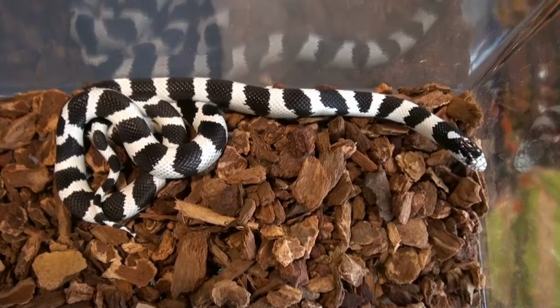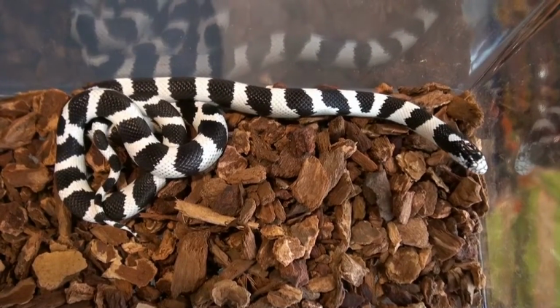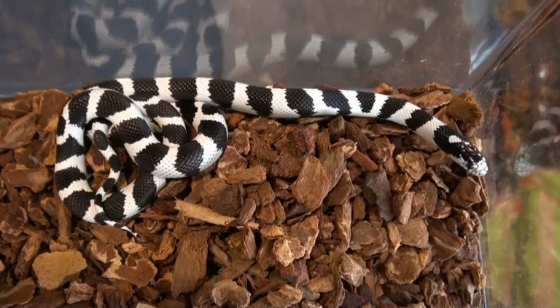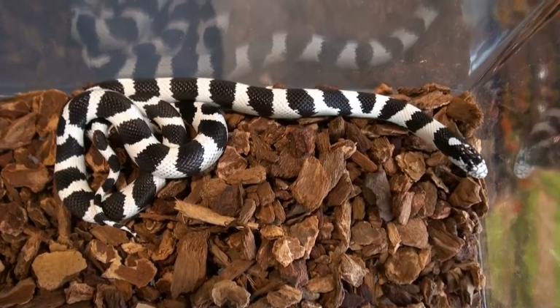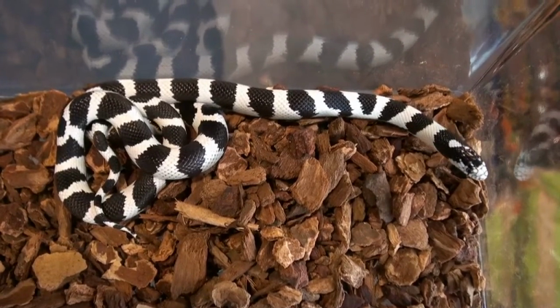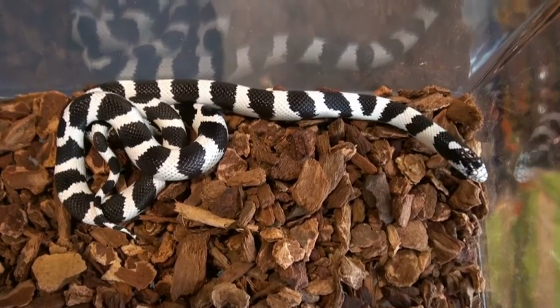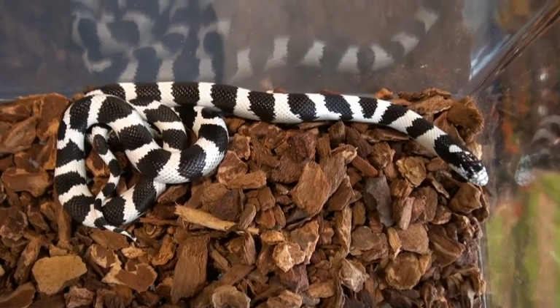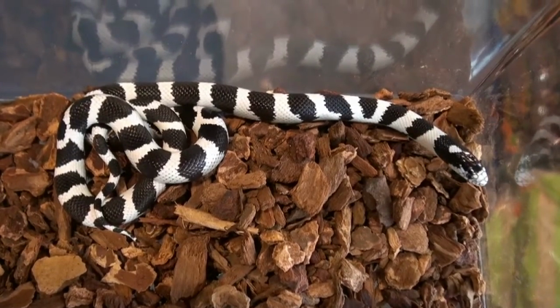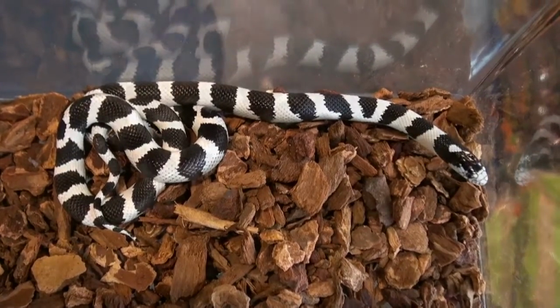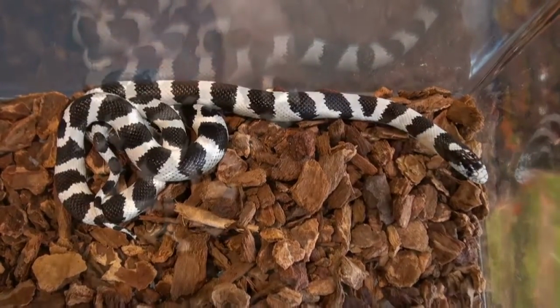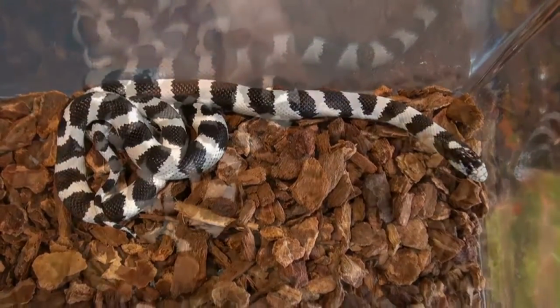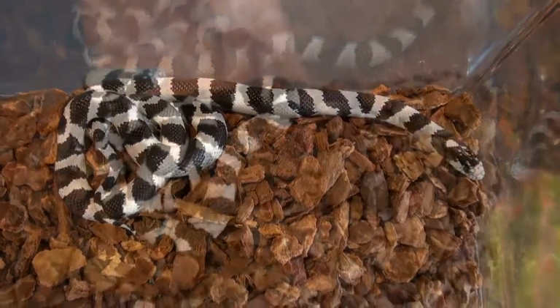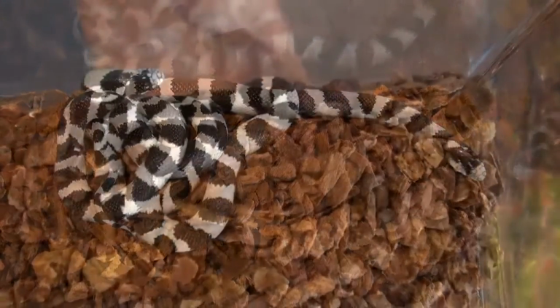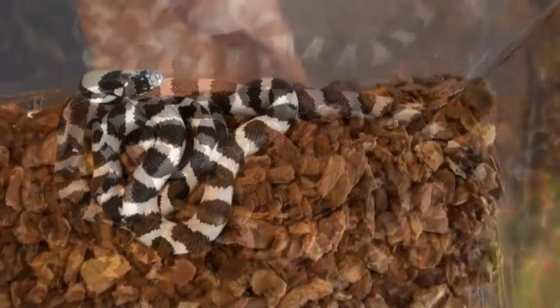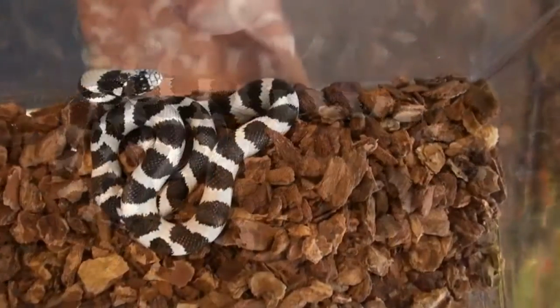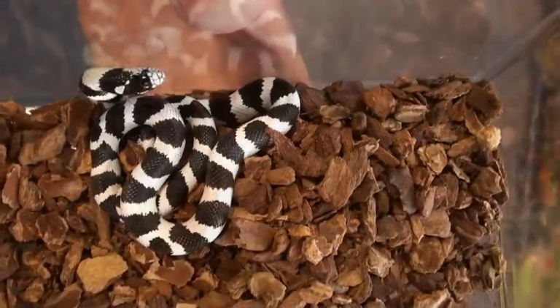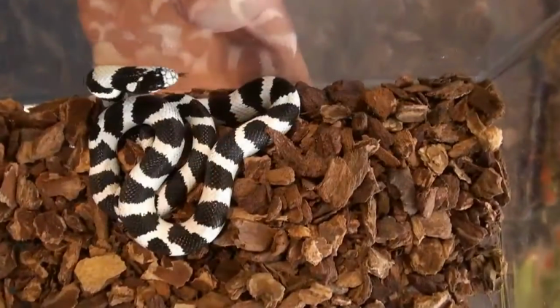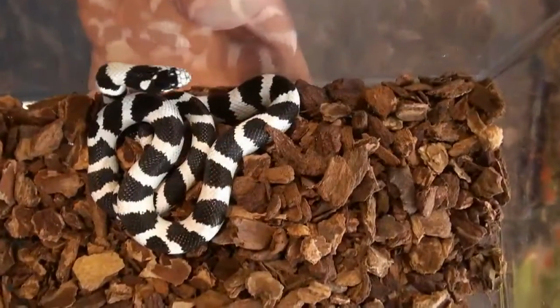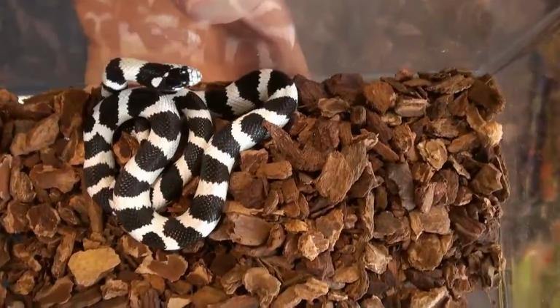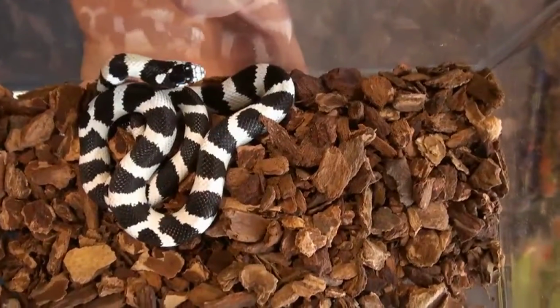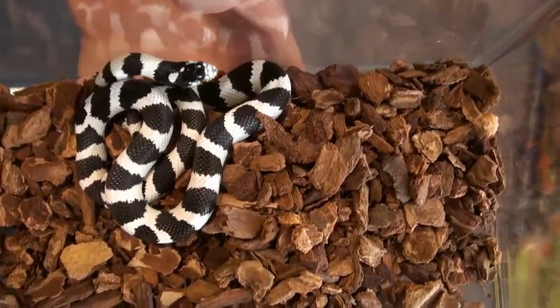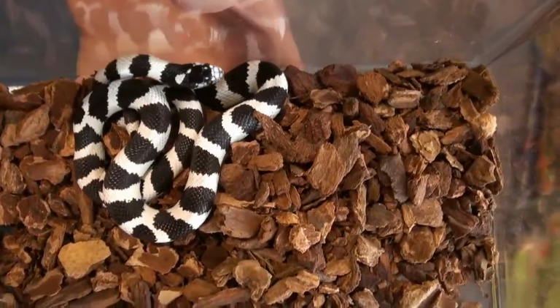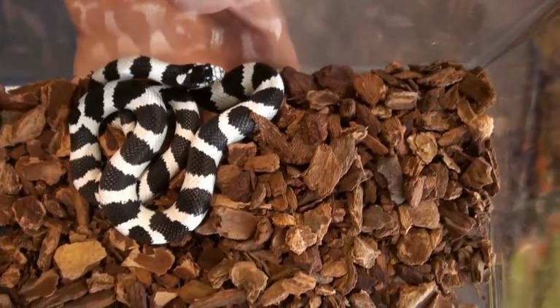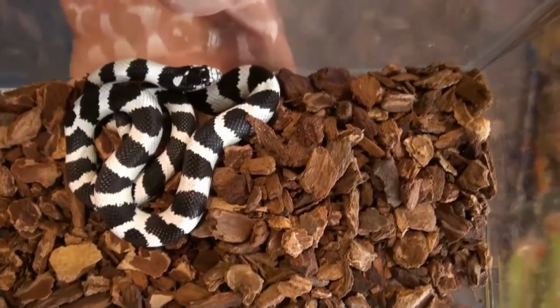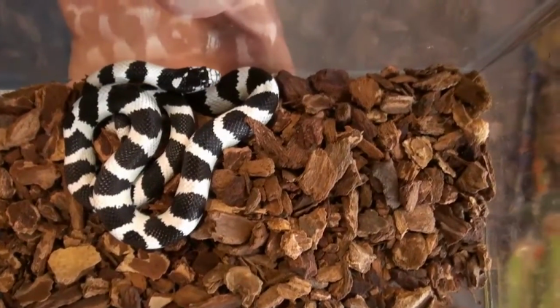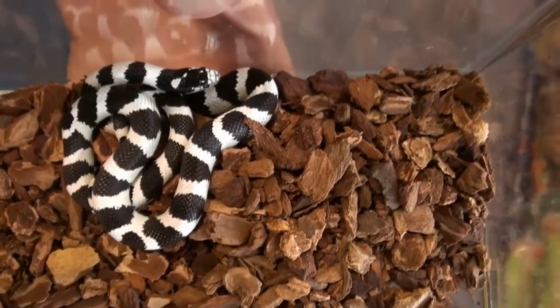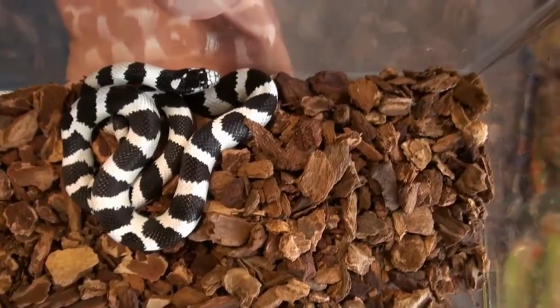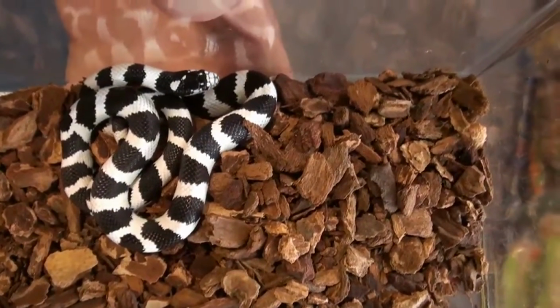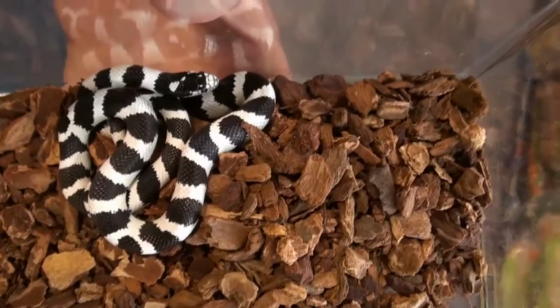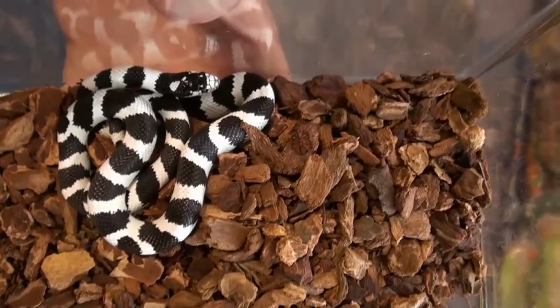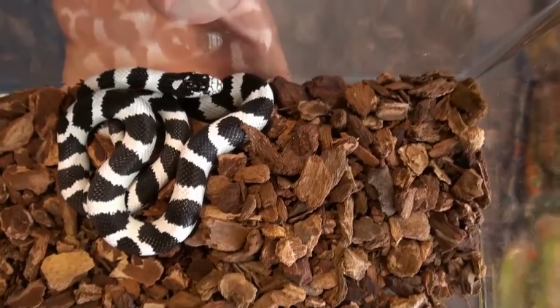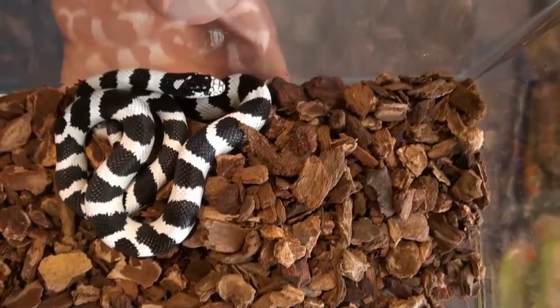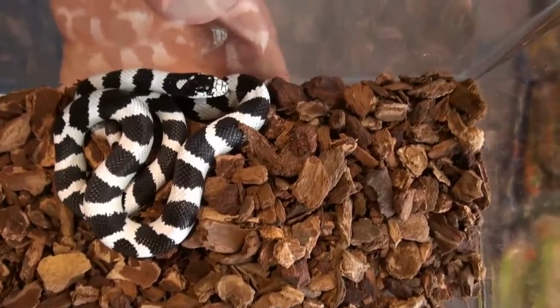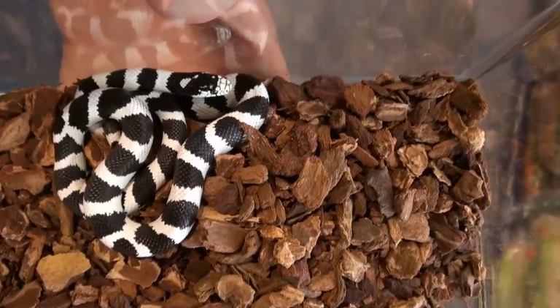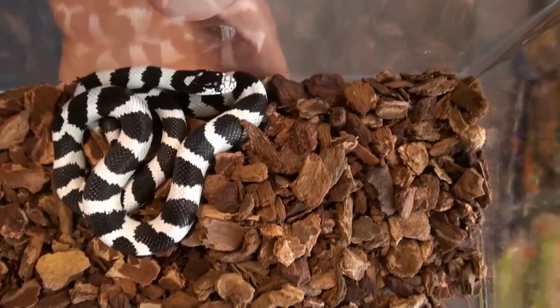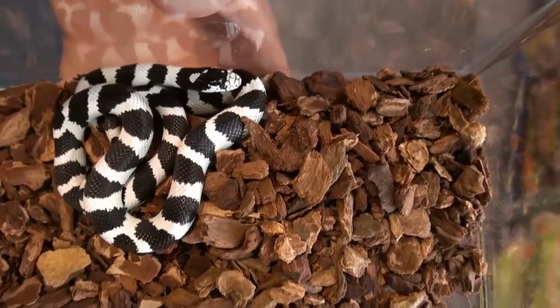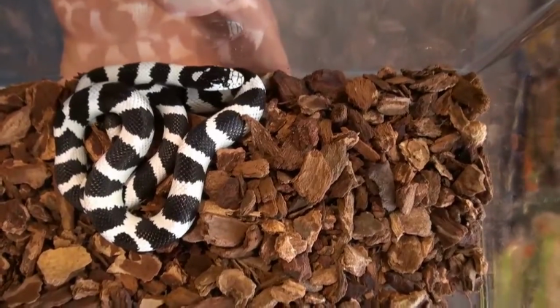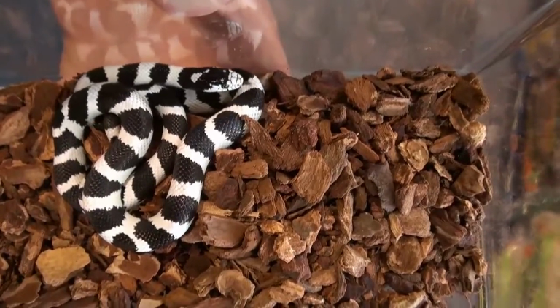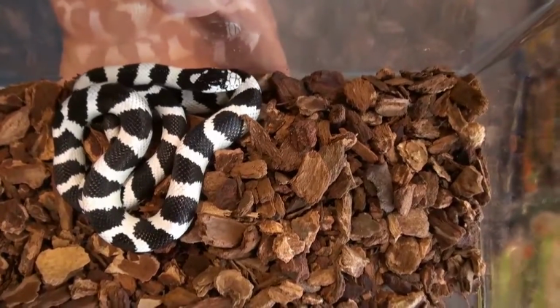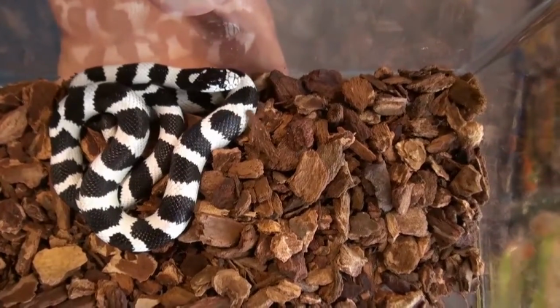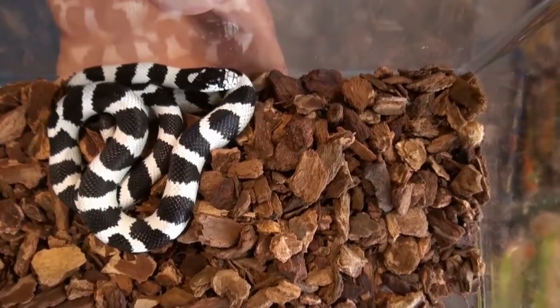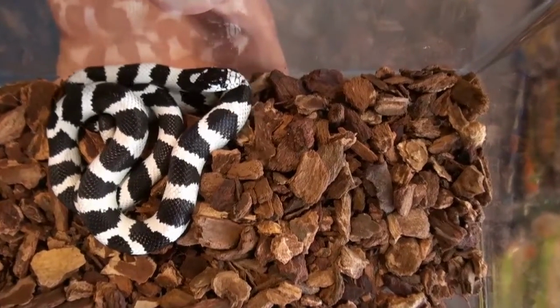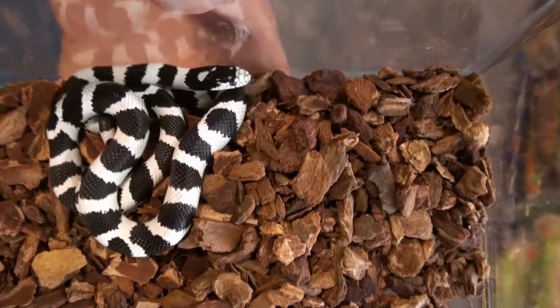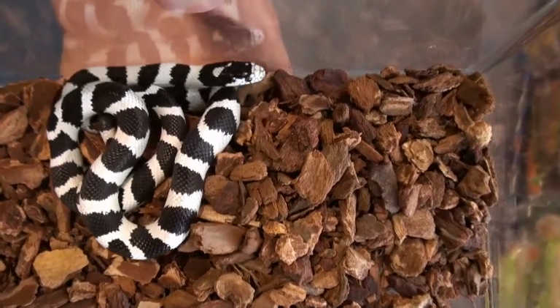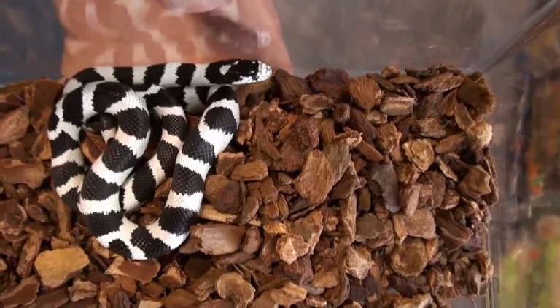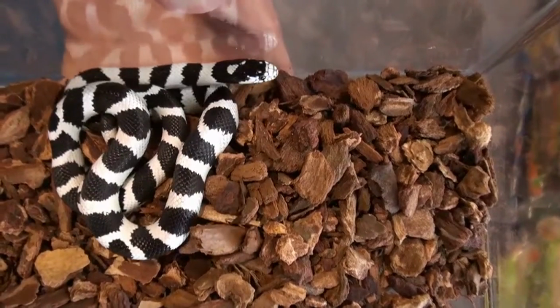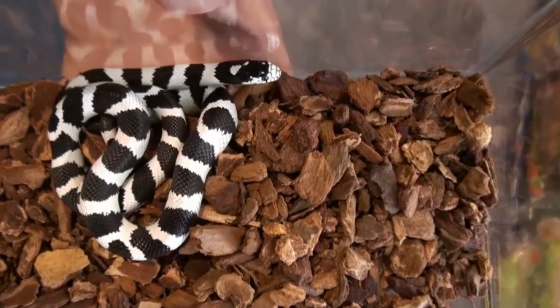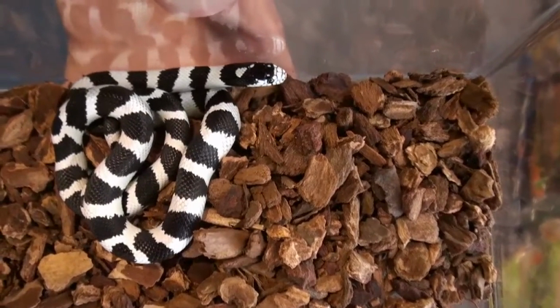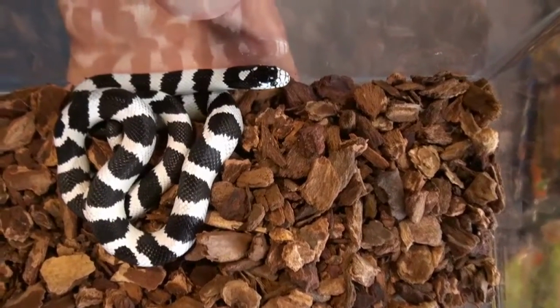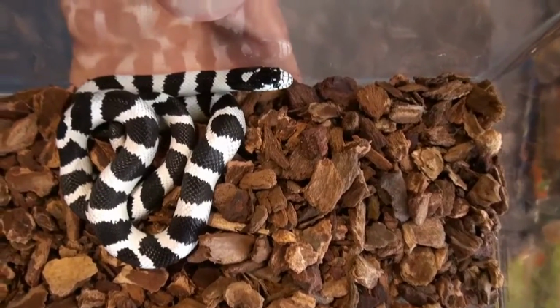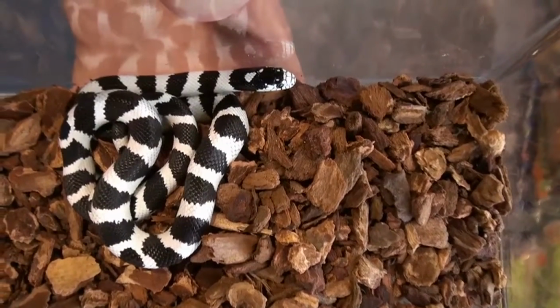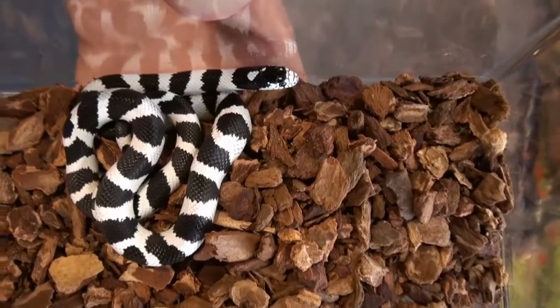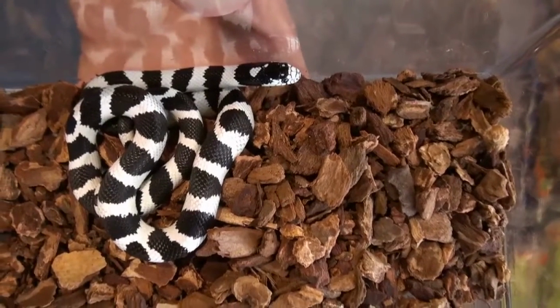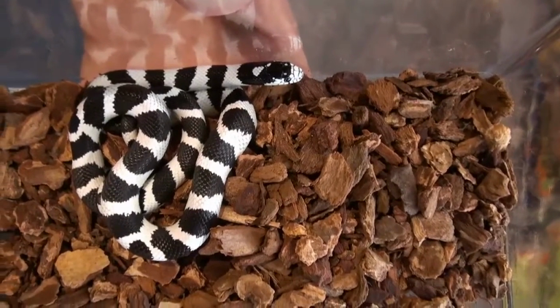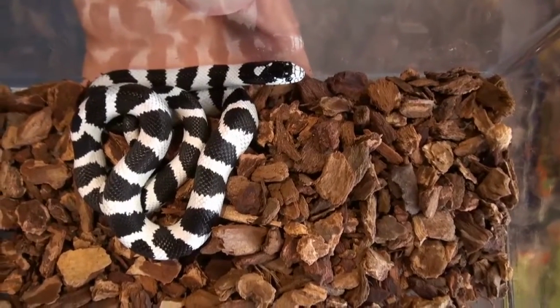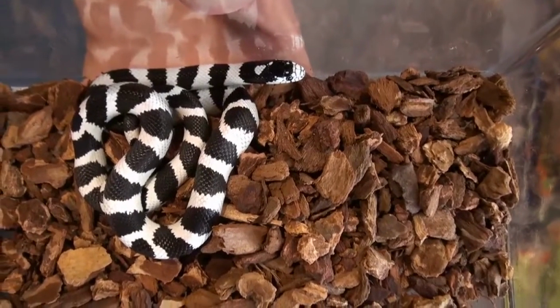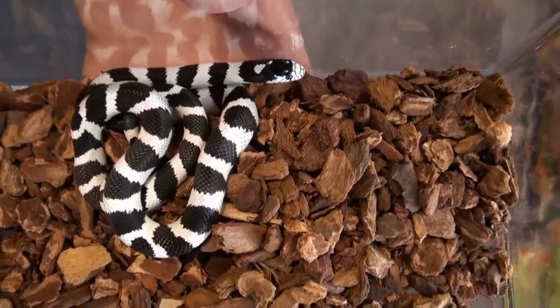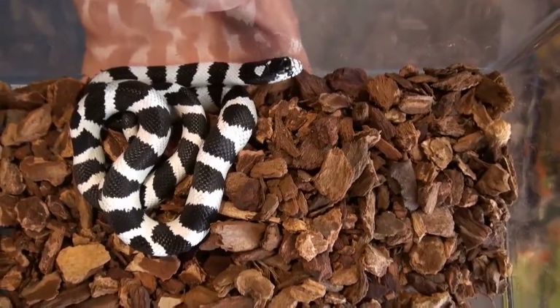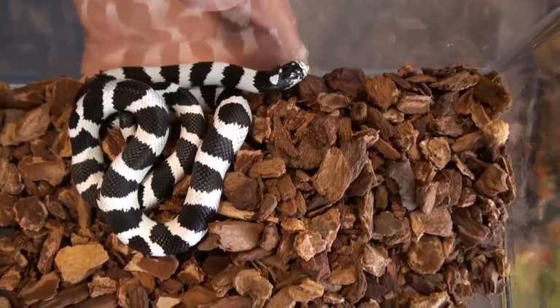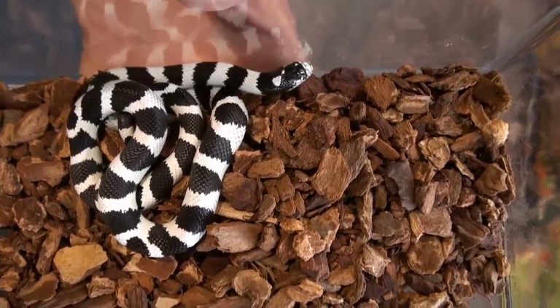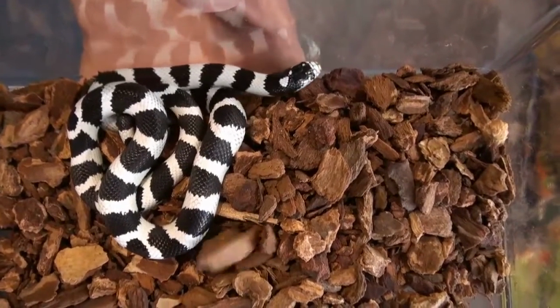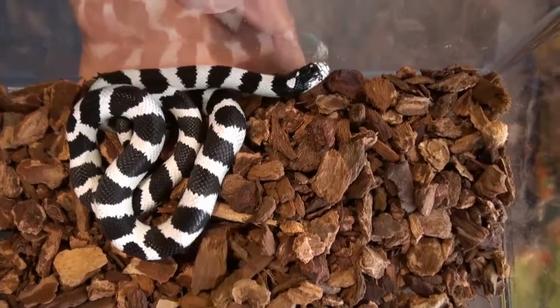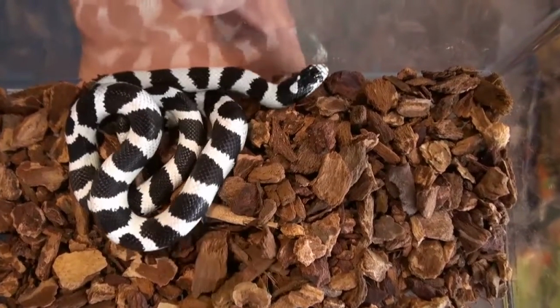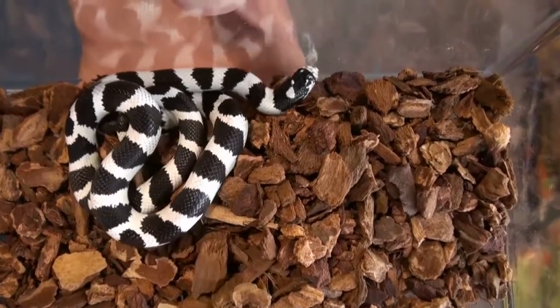This image is from actual stock, so you can tell the quality that we produce in our kingsnakes. They are high-end aesthetics.